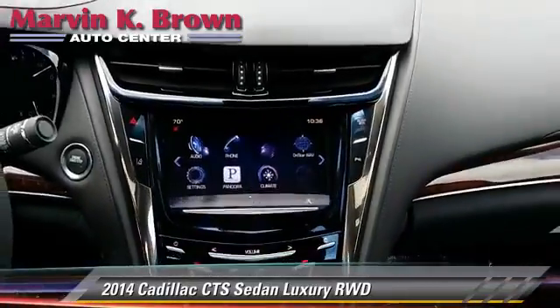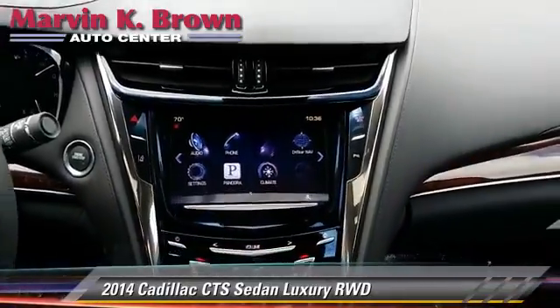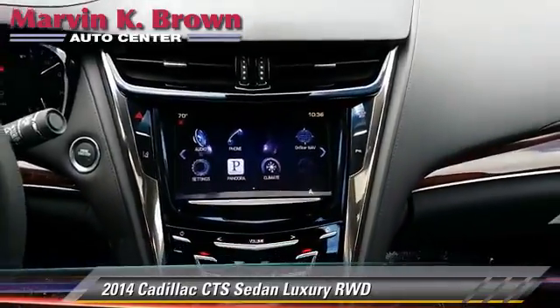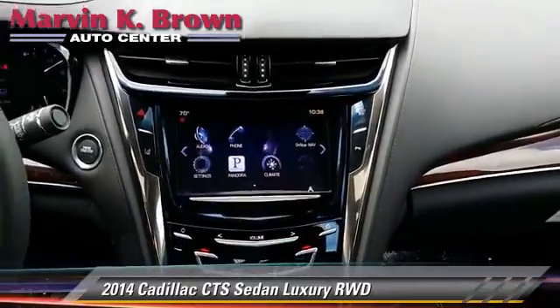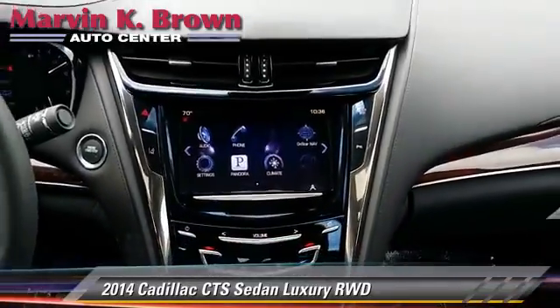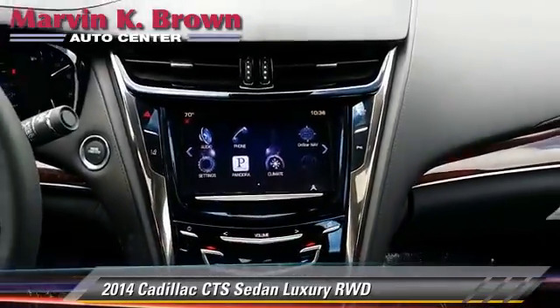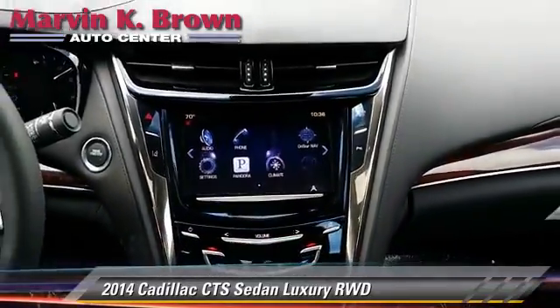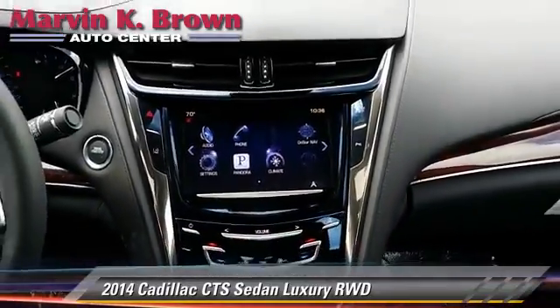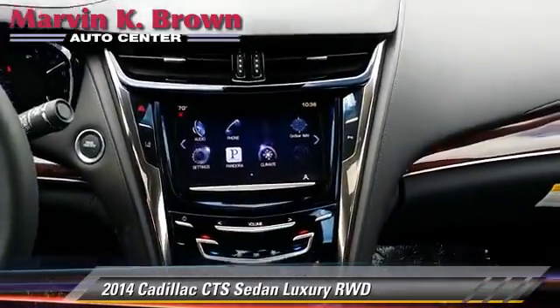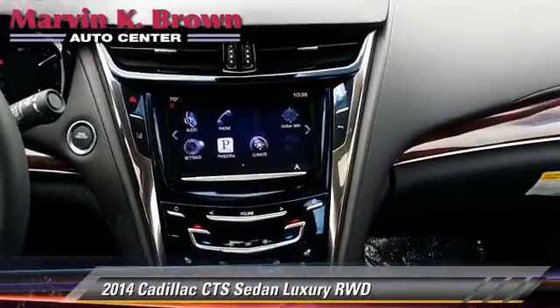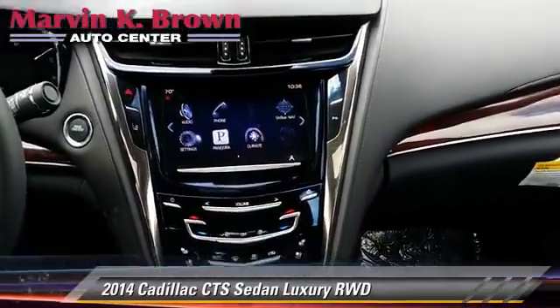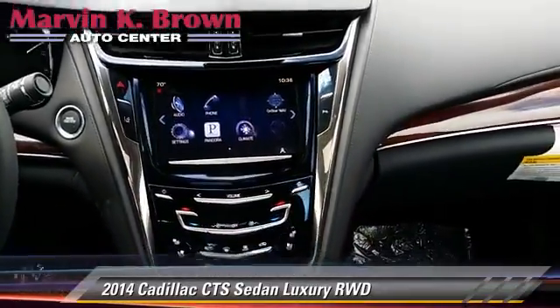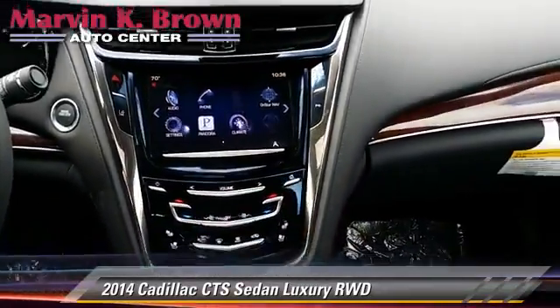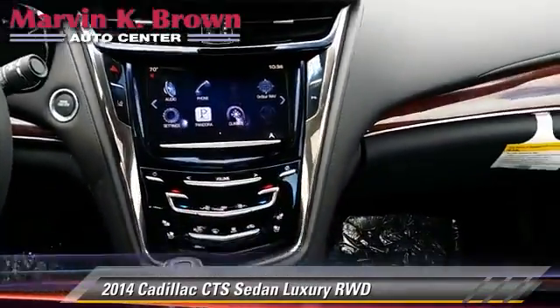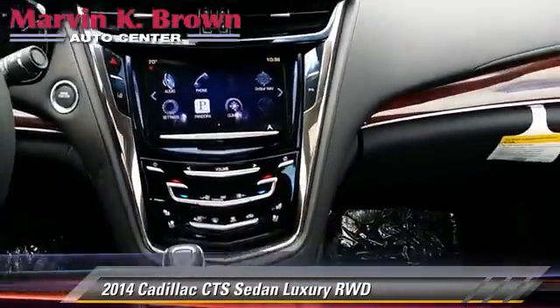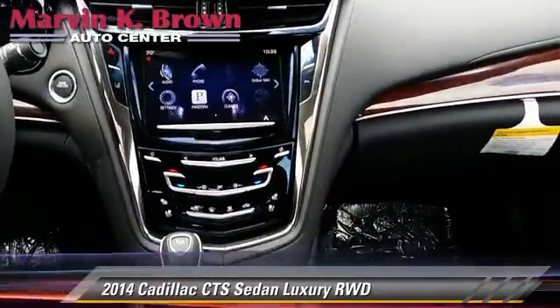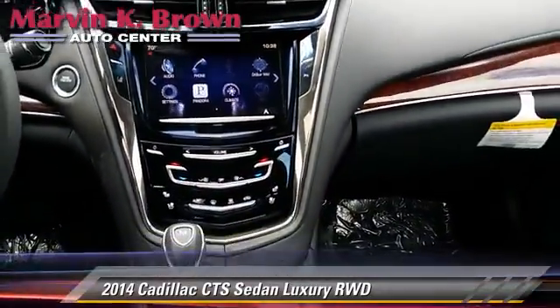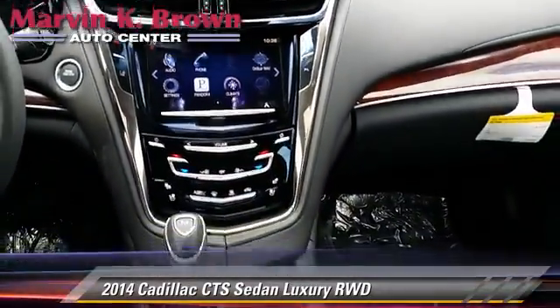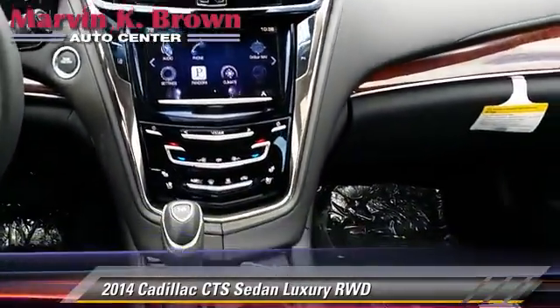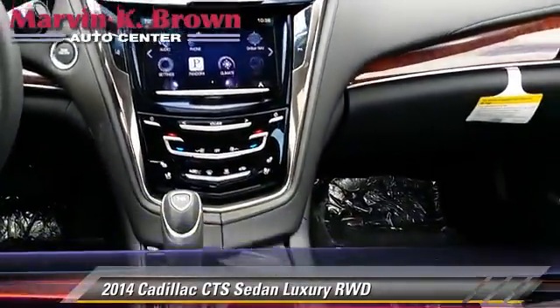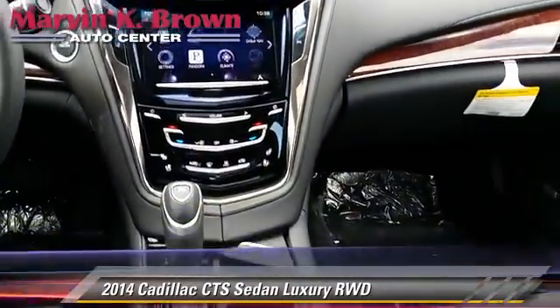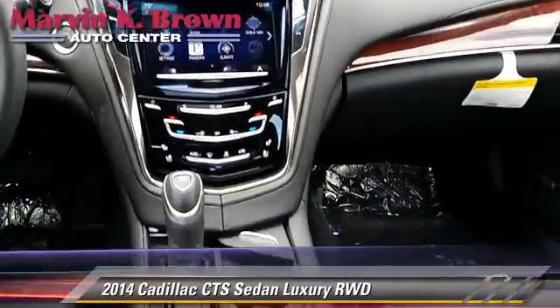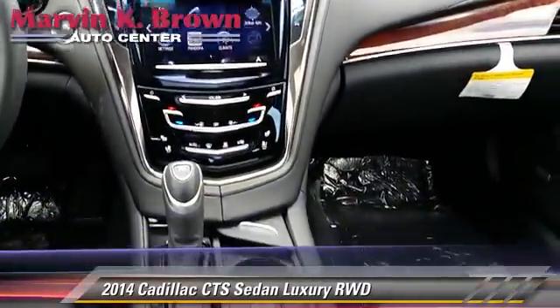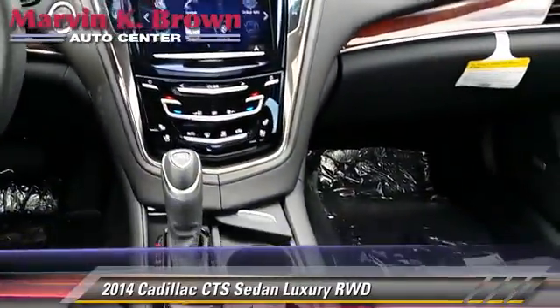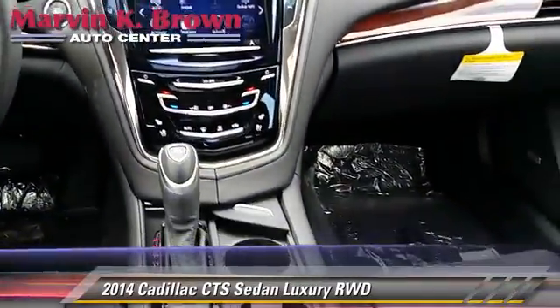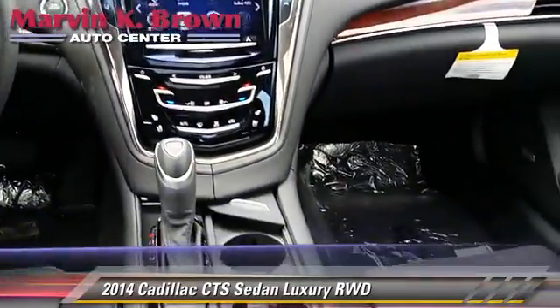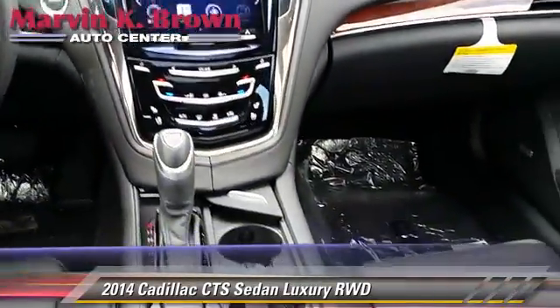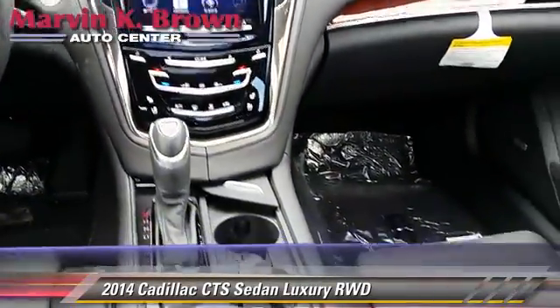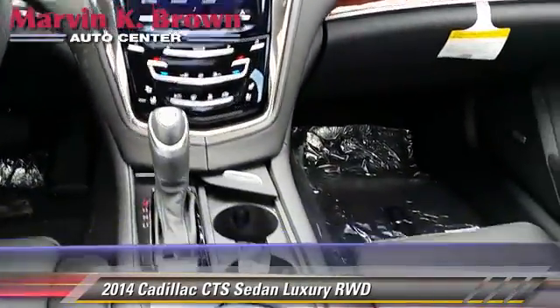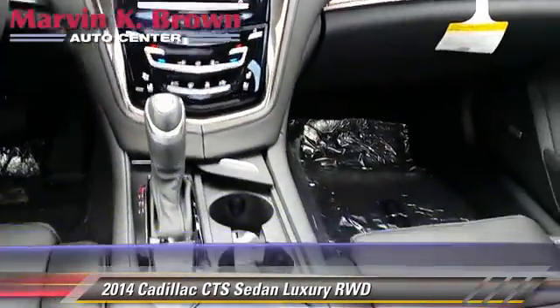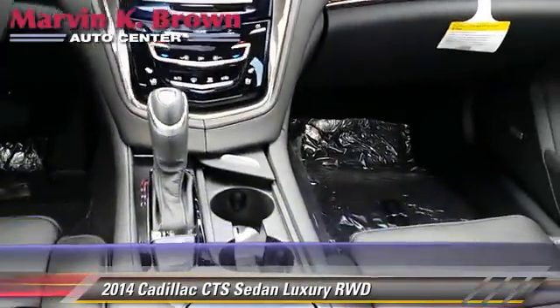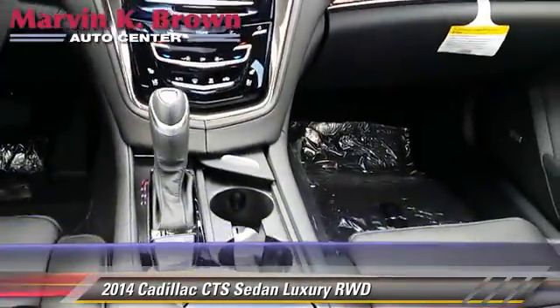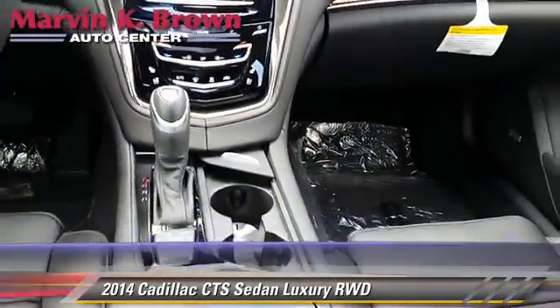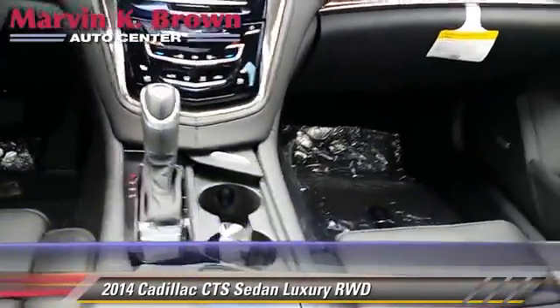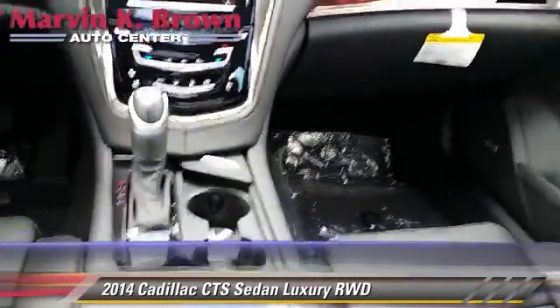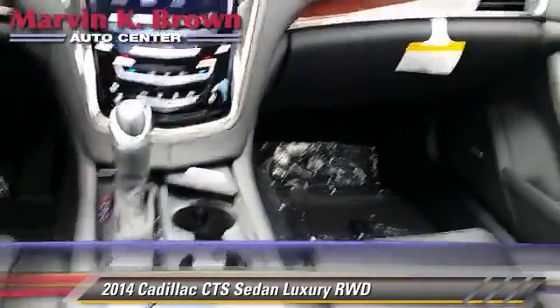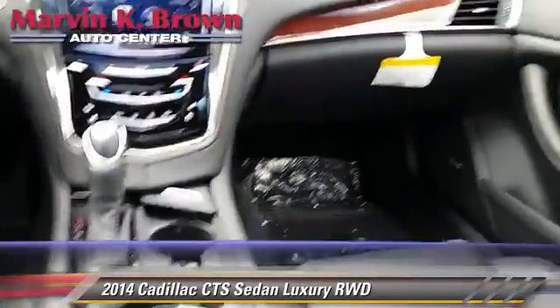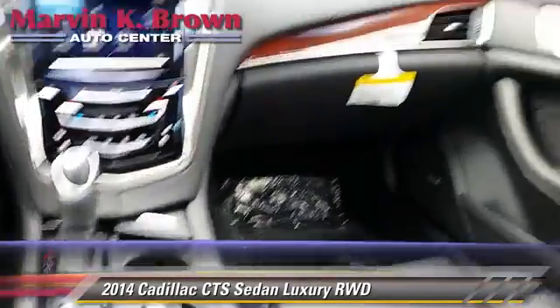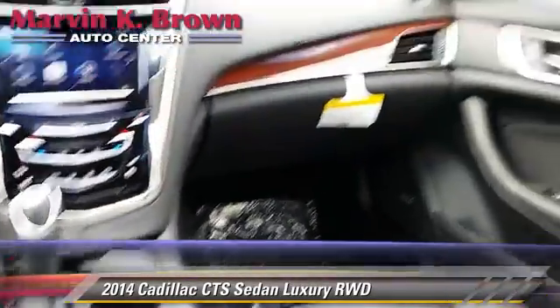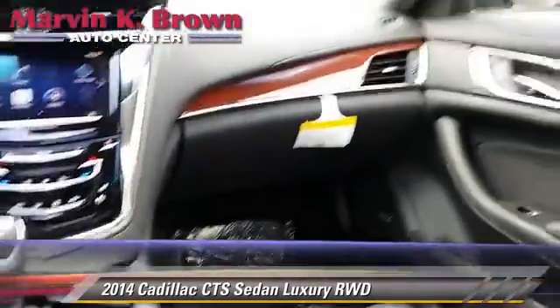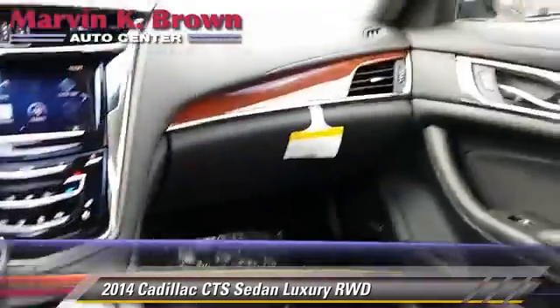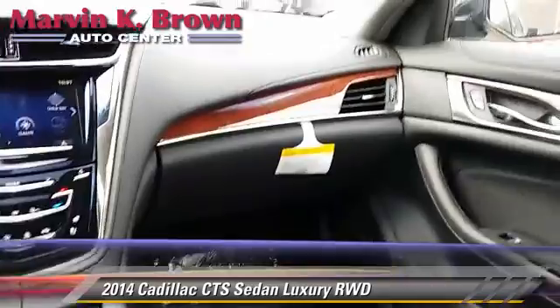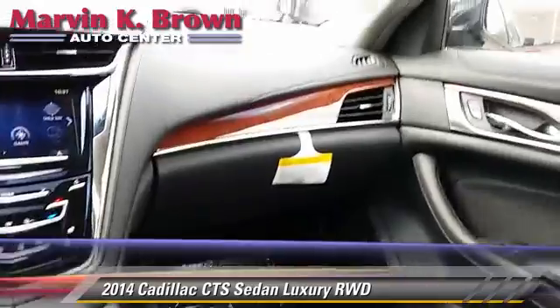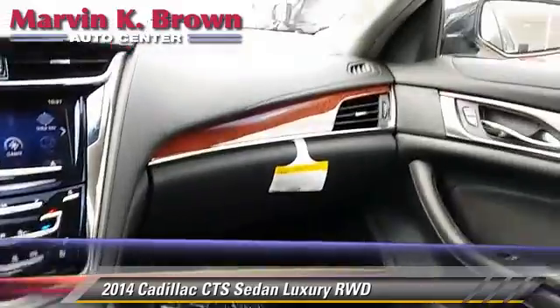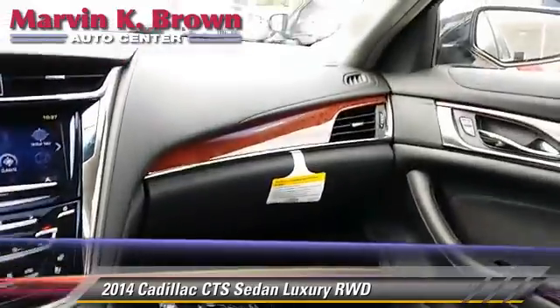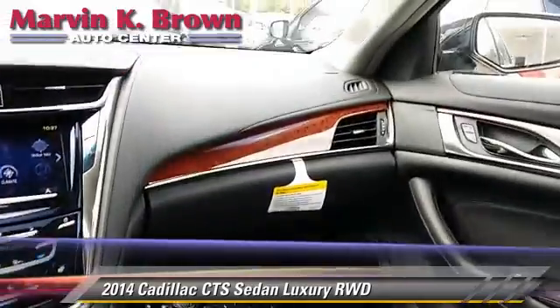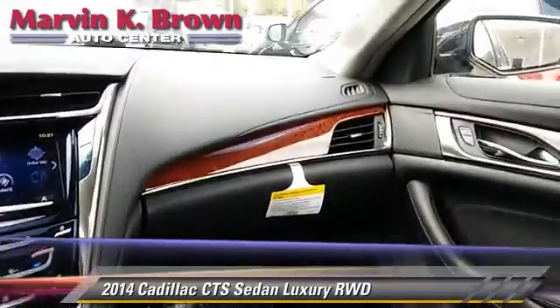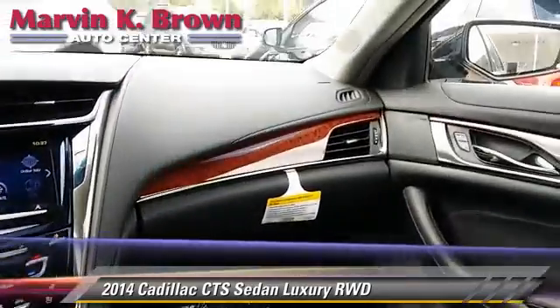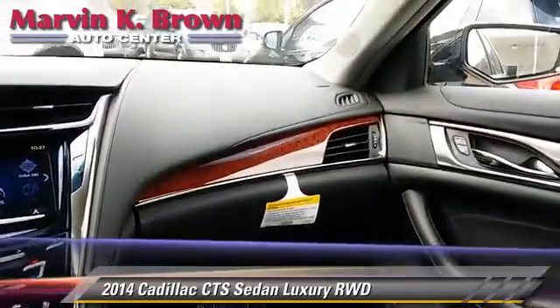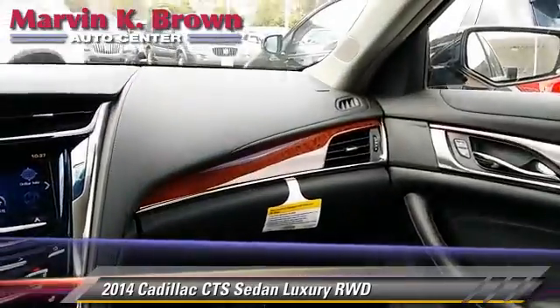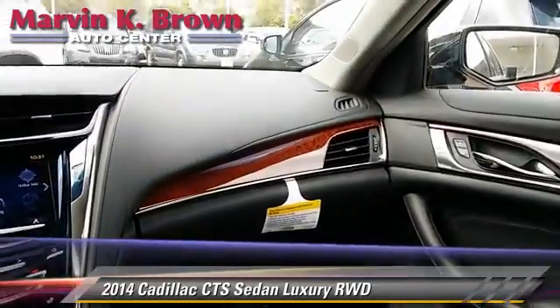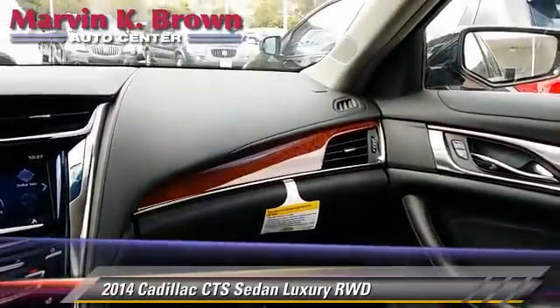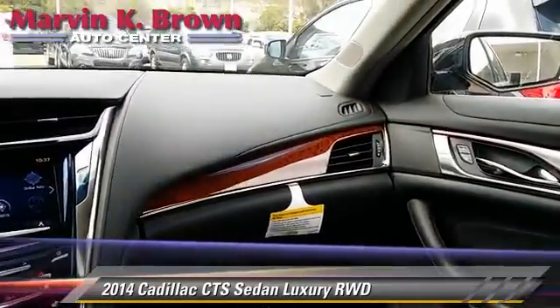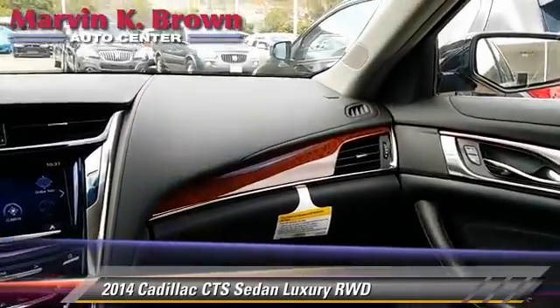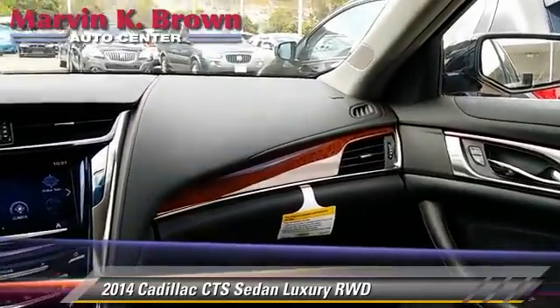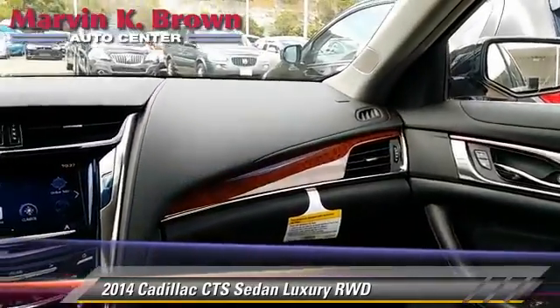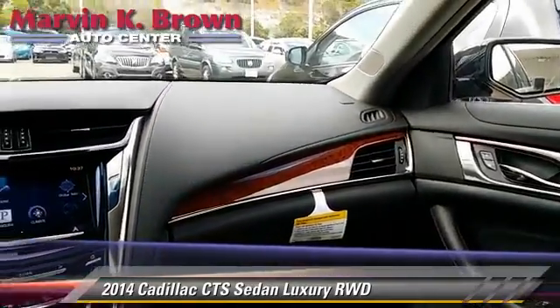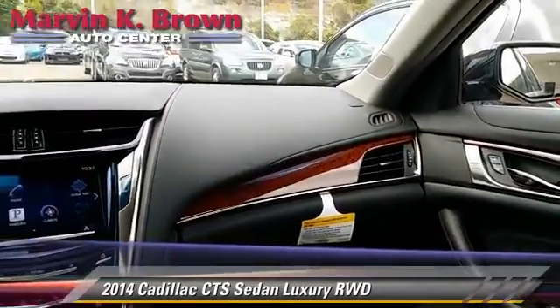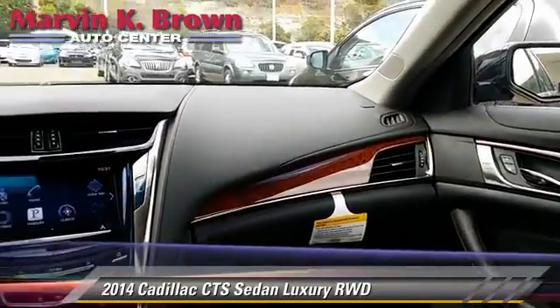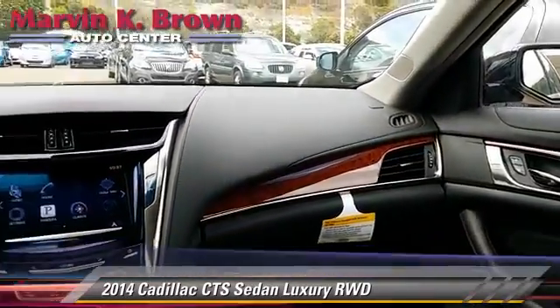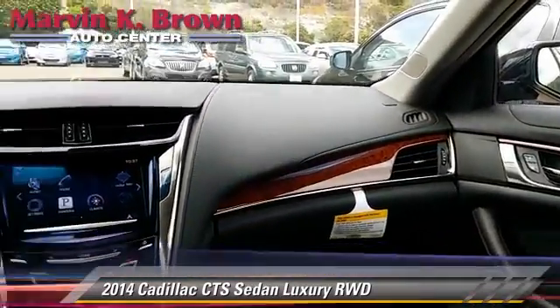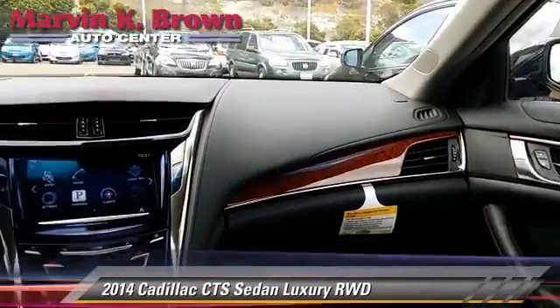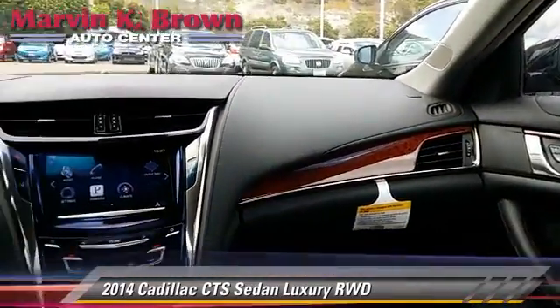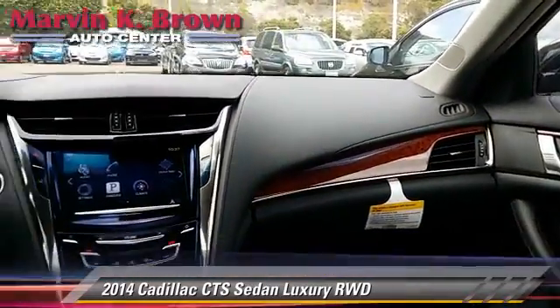Safety features include traction control, stability control, and four-wheel ABS.